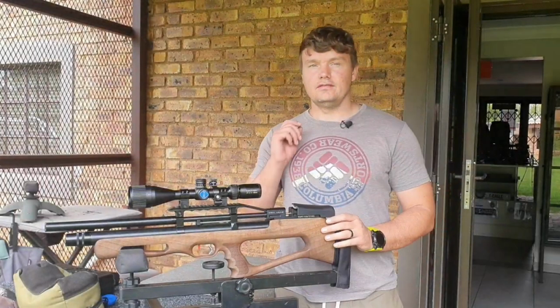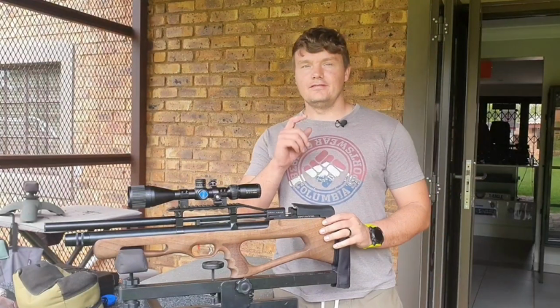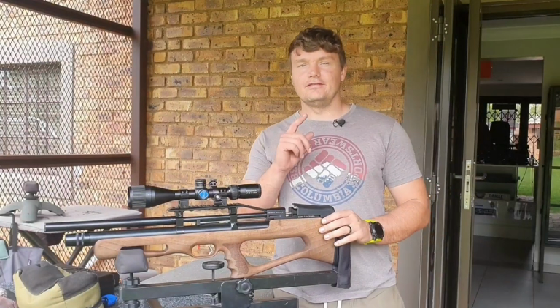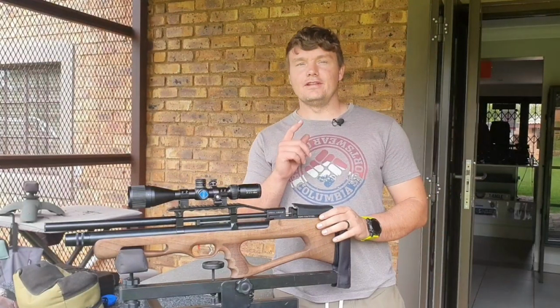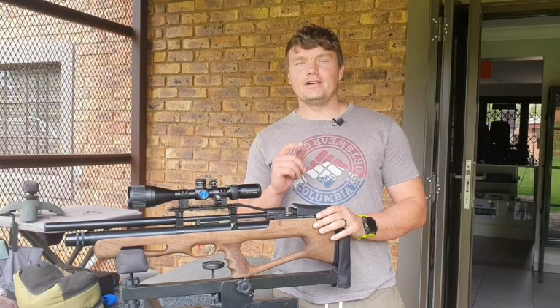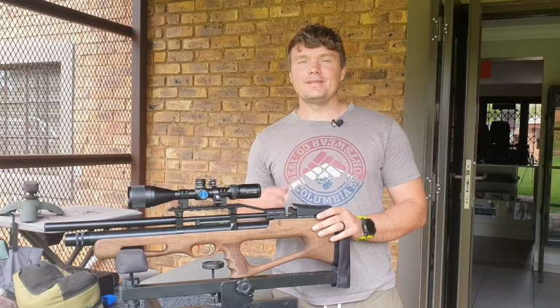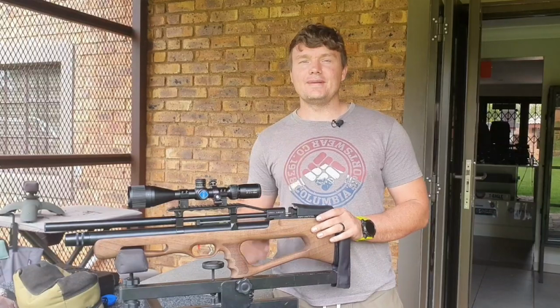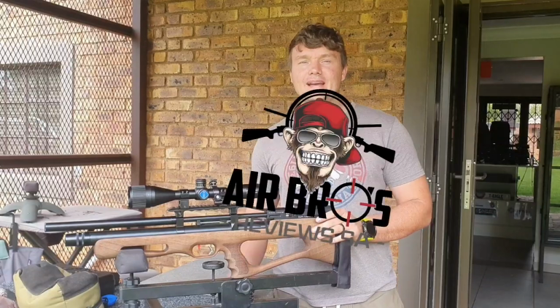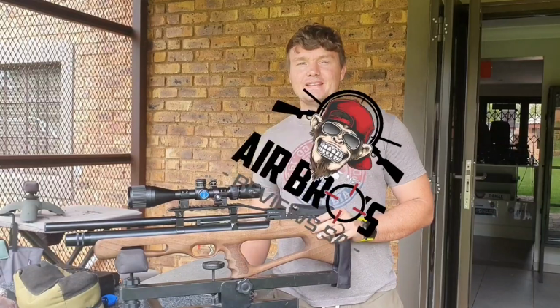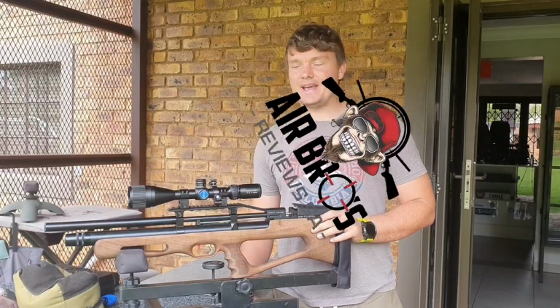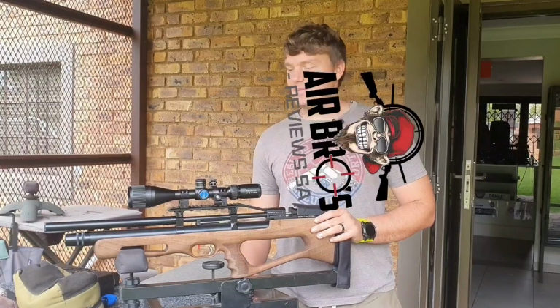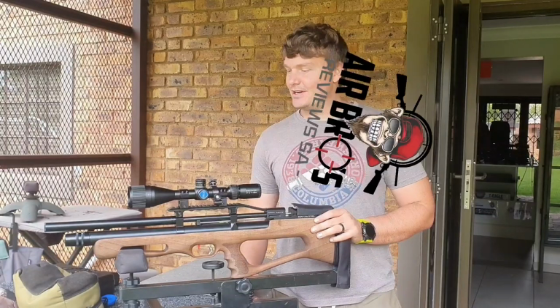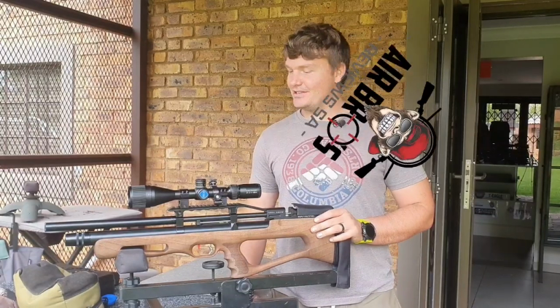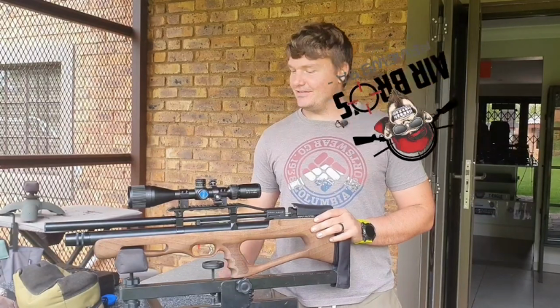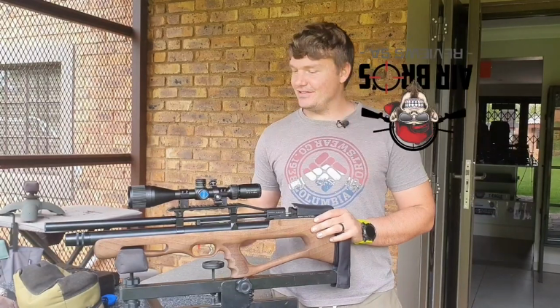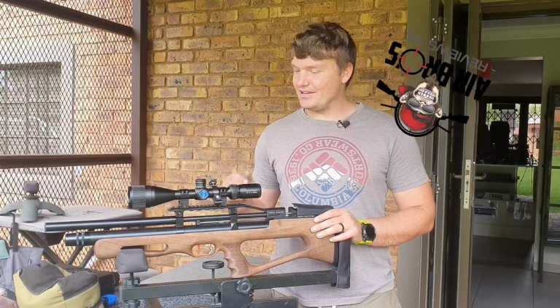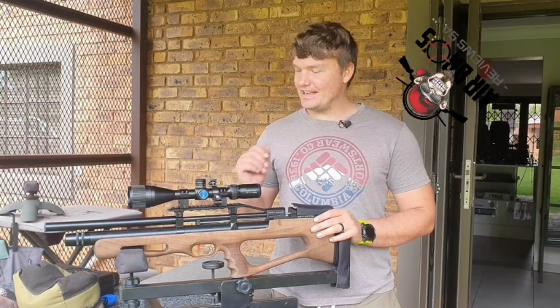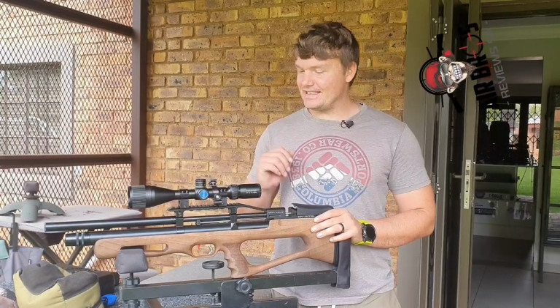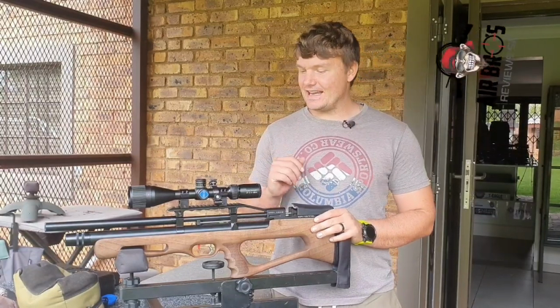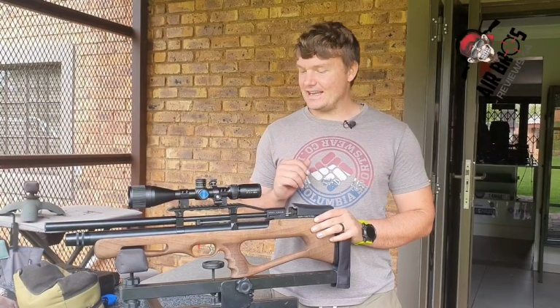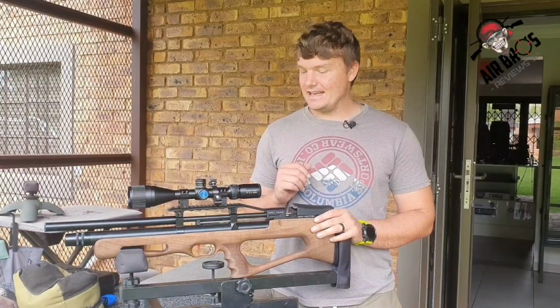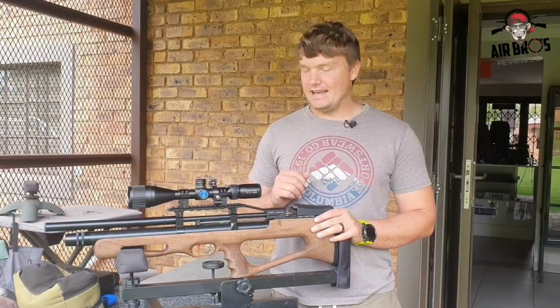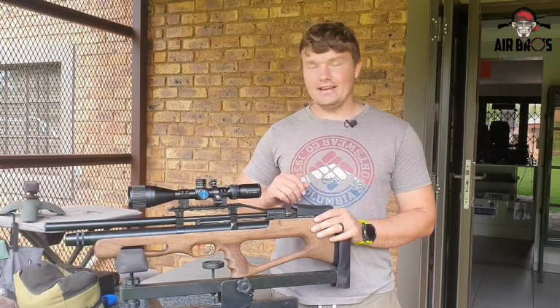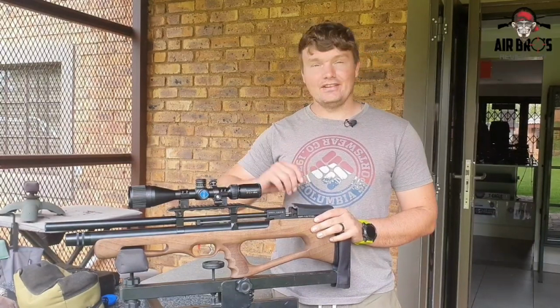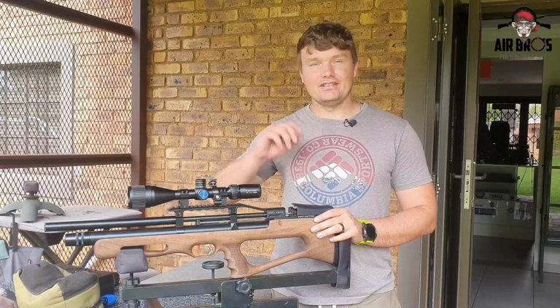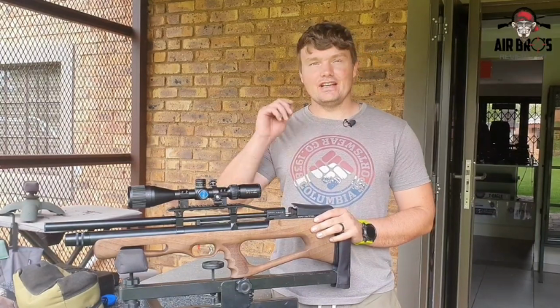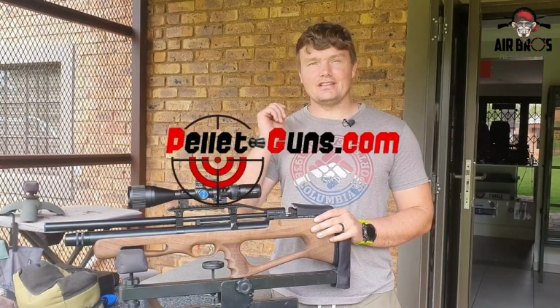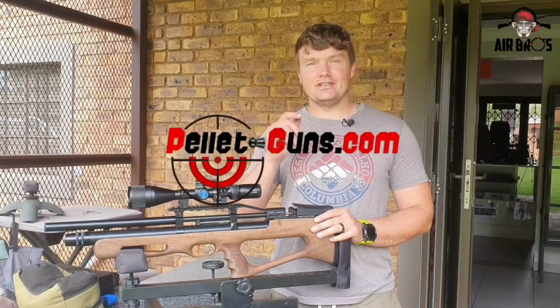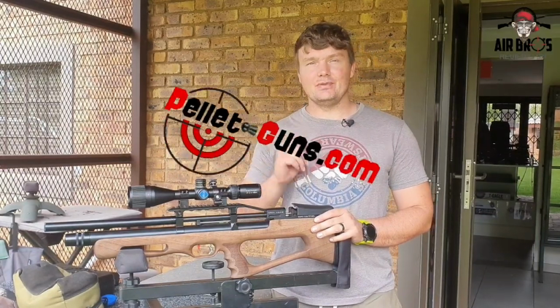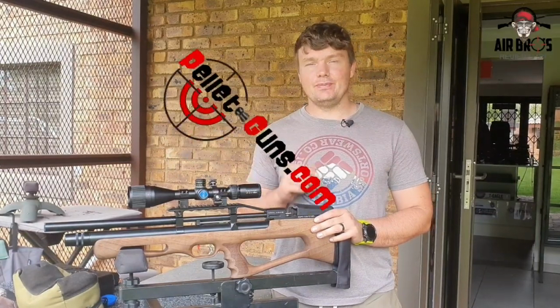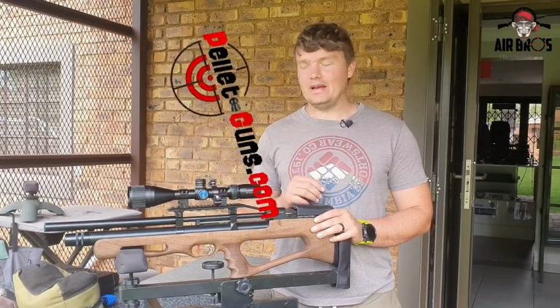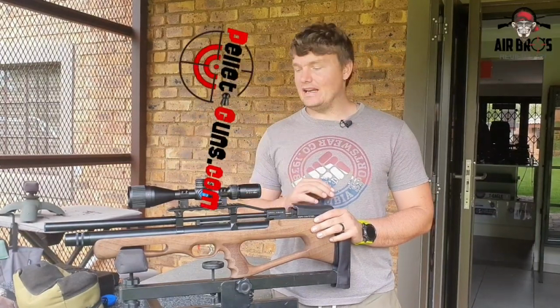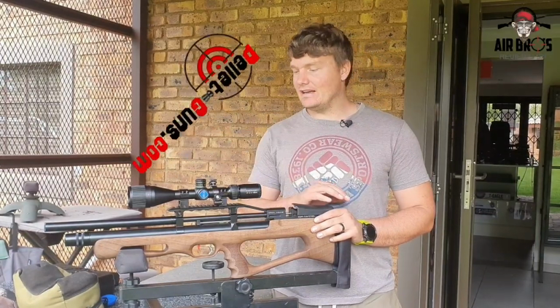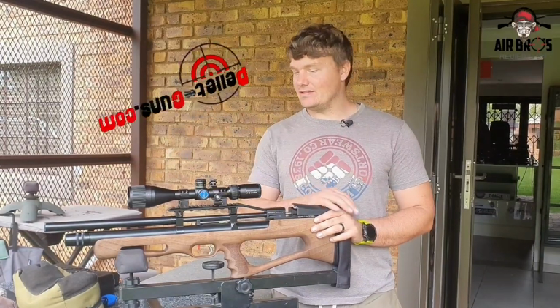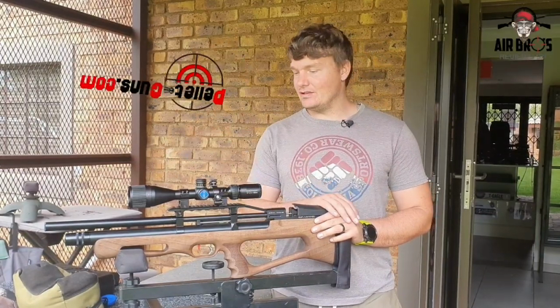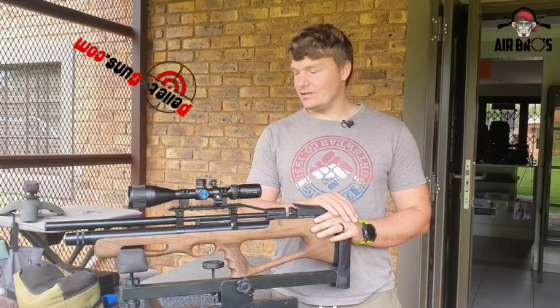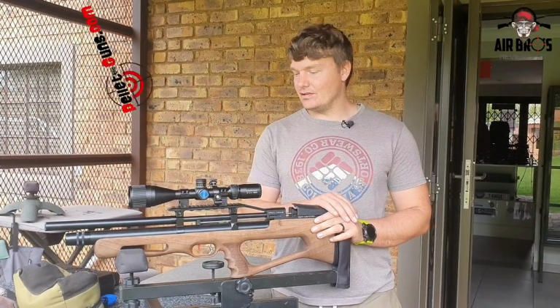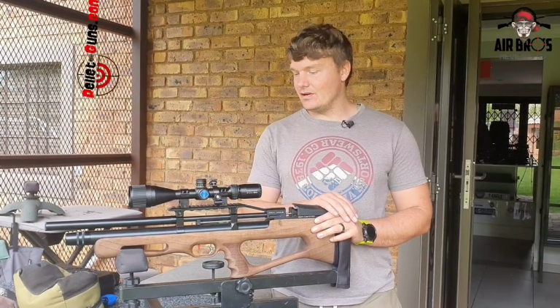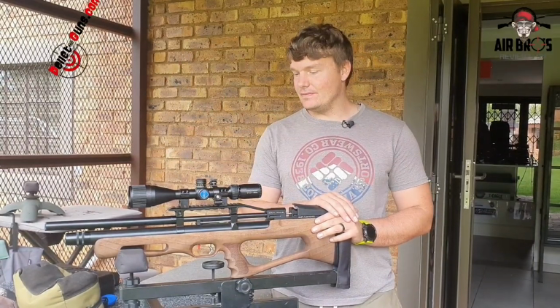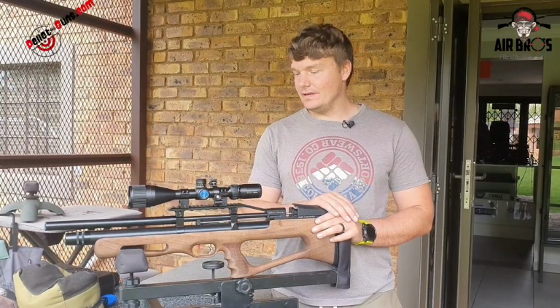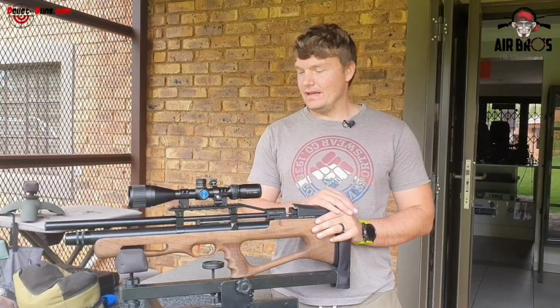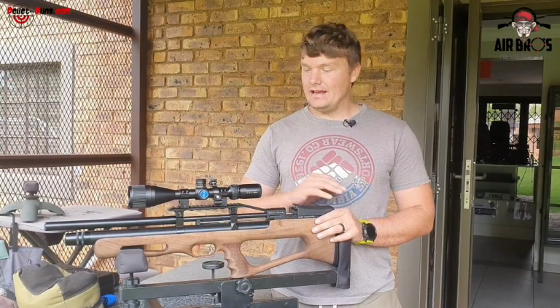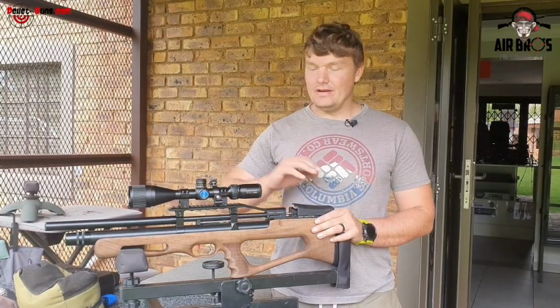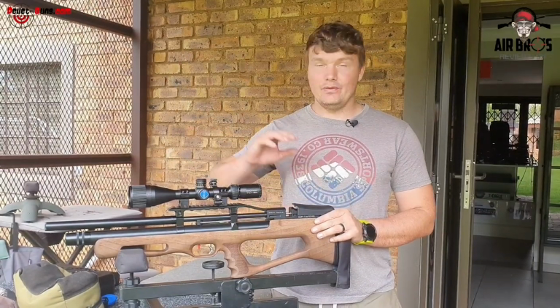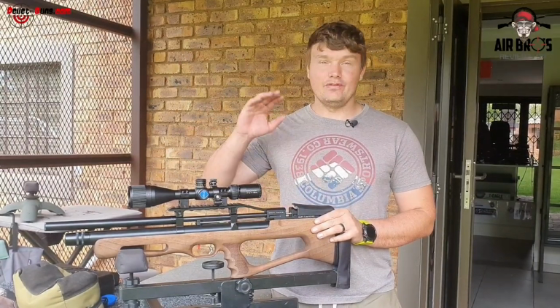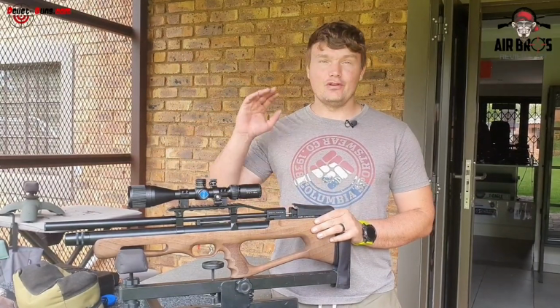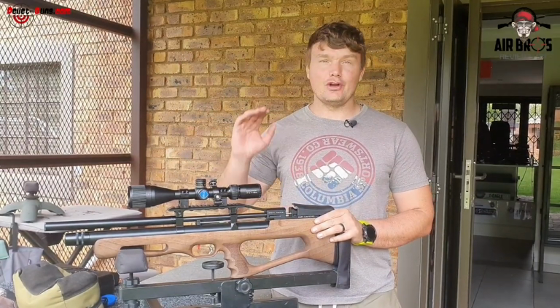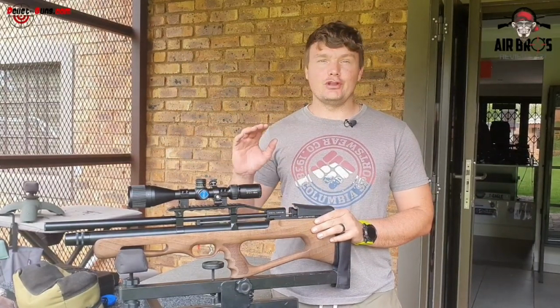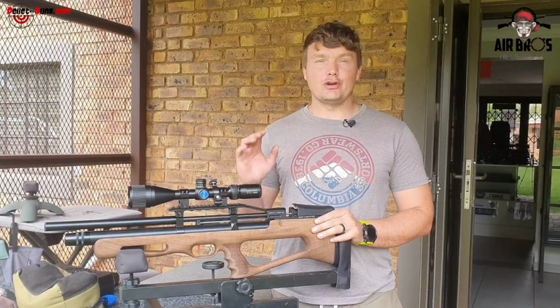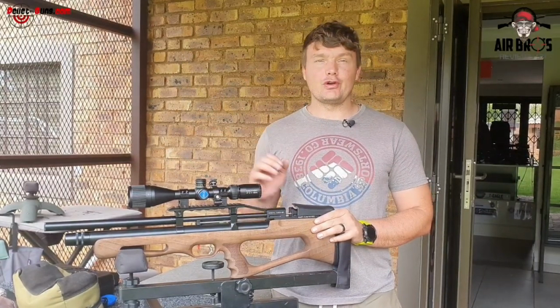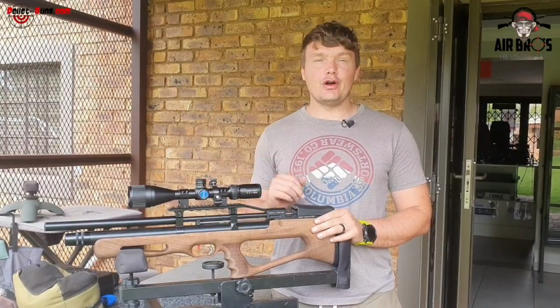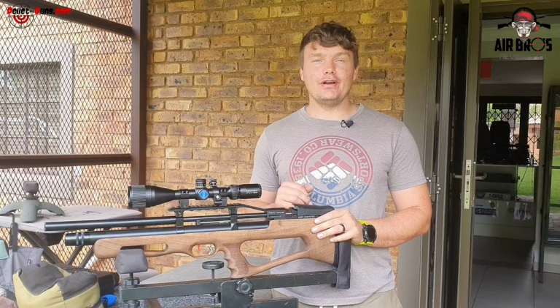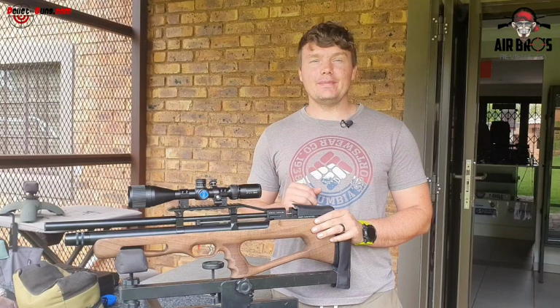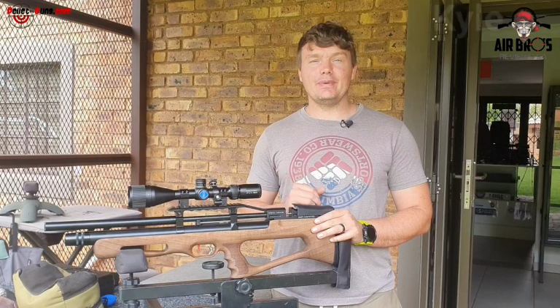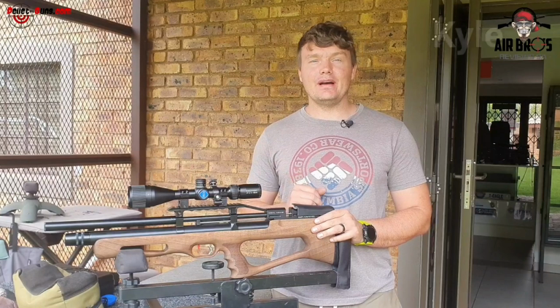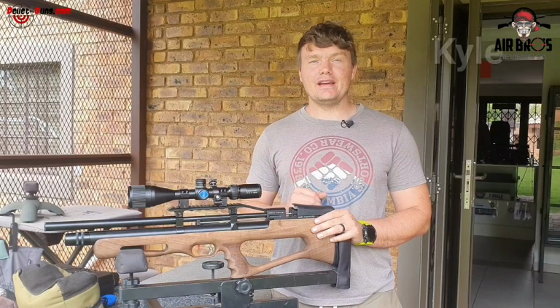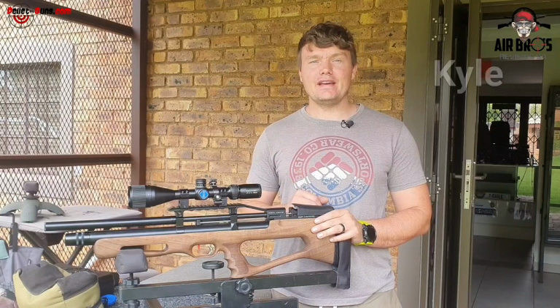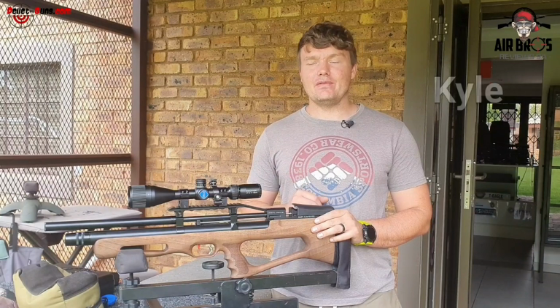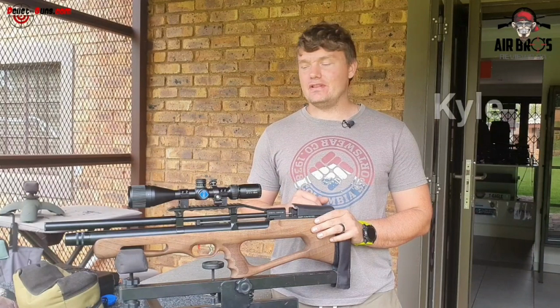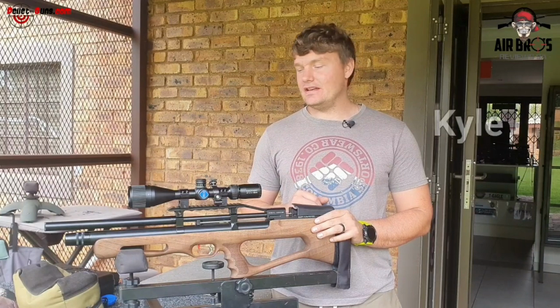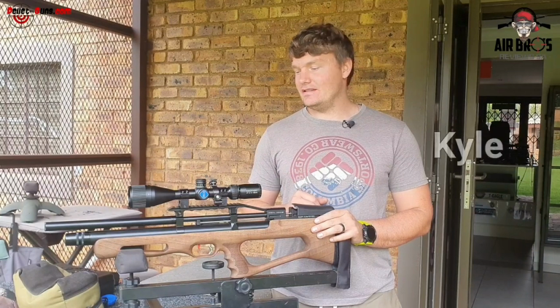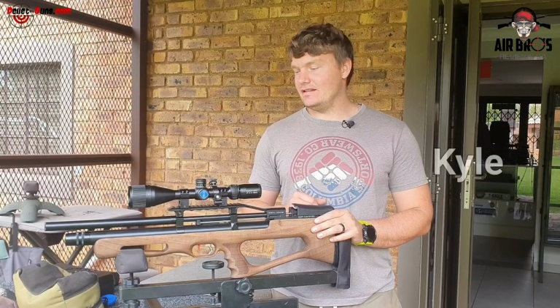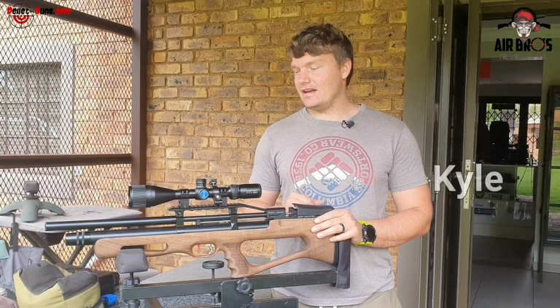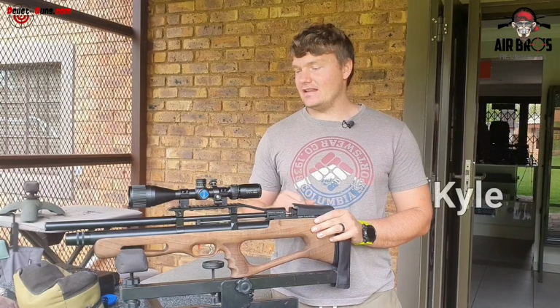Welcome back to Airbus Review SA in conjunction with Pelagans.com. We've got the Kral Empire here with us today.